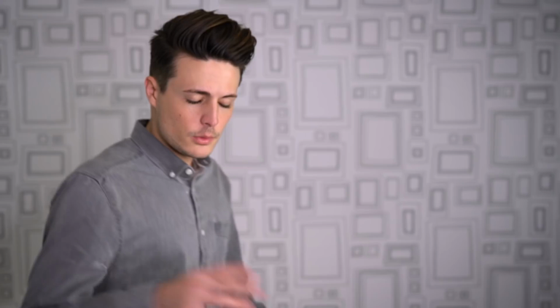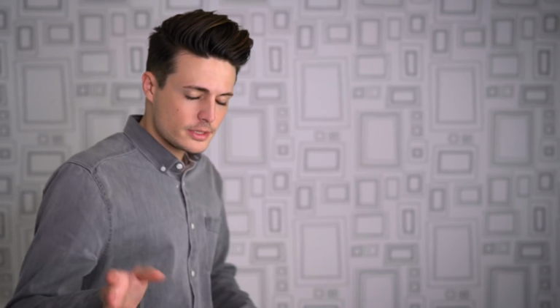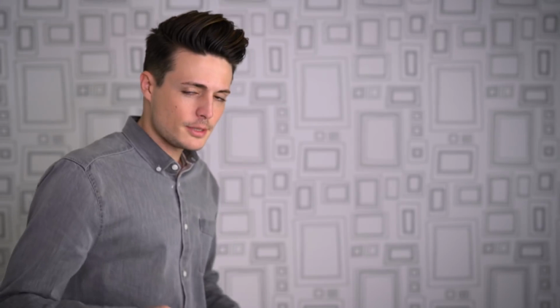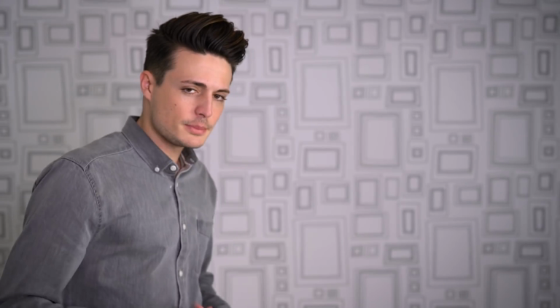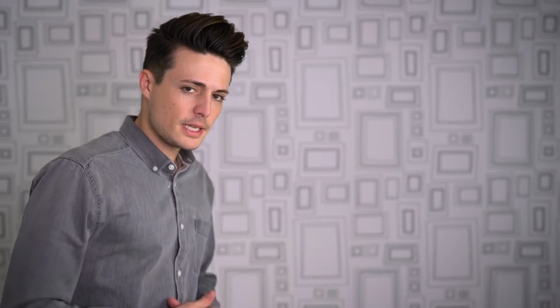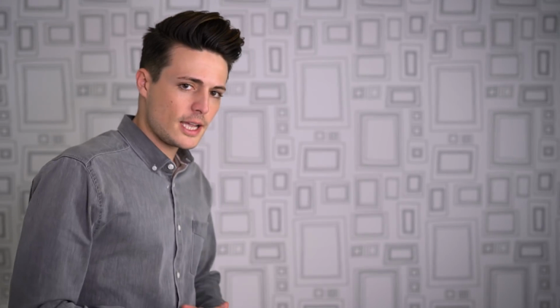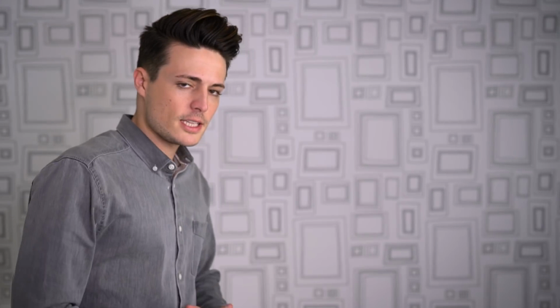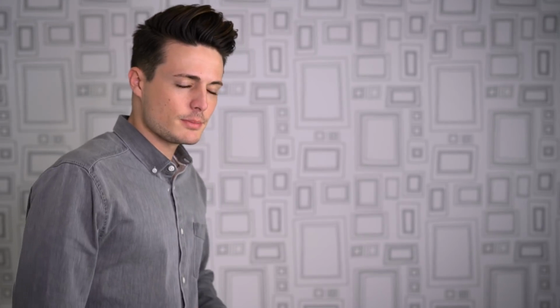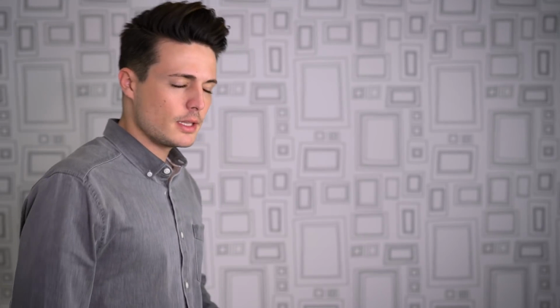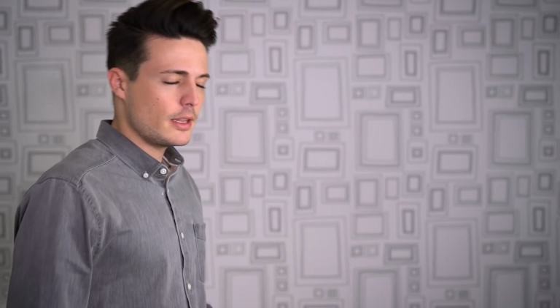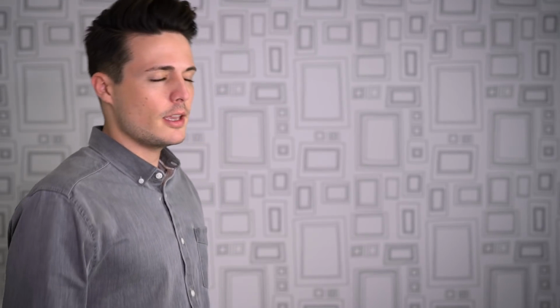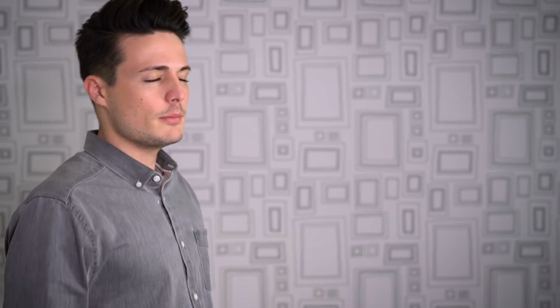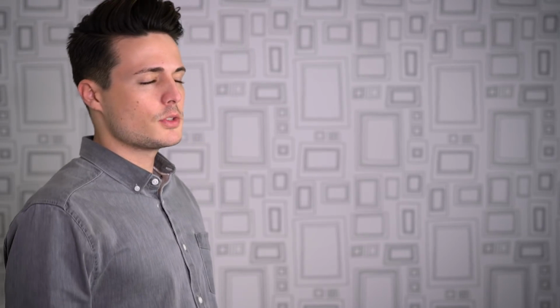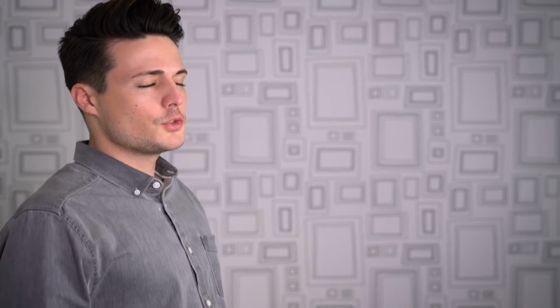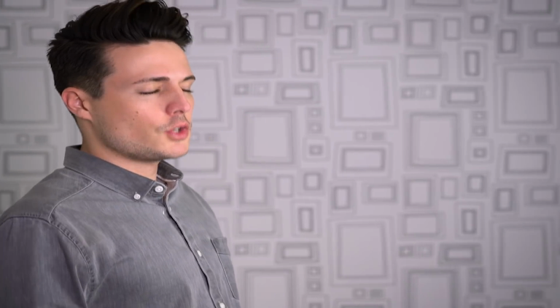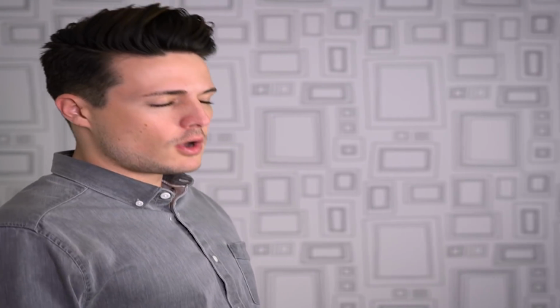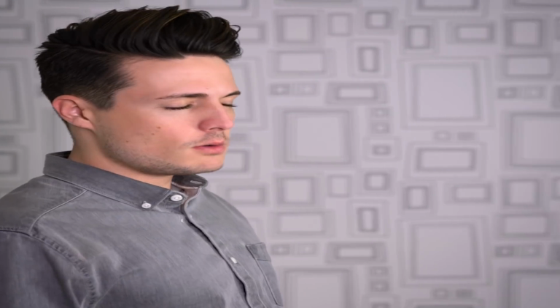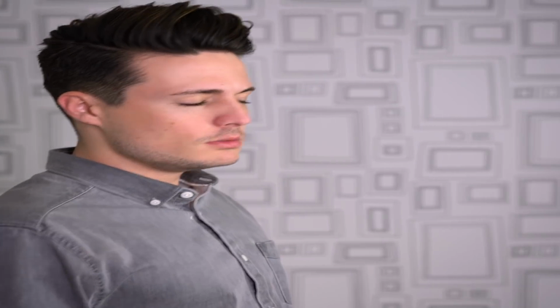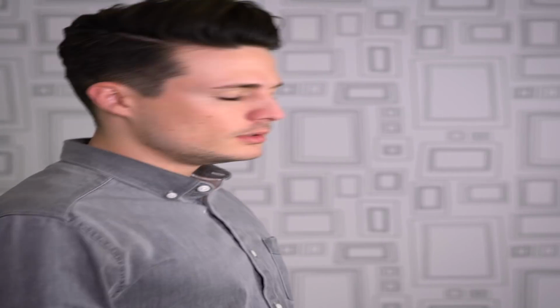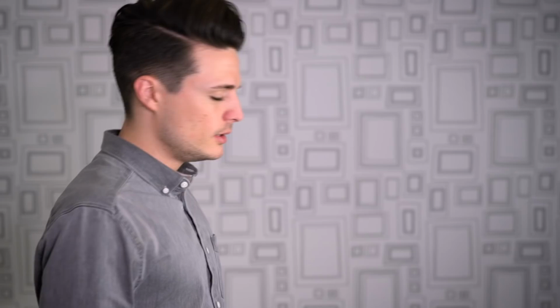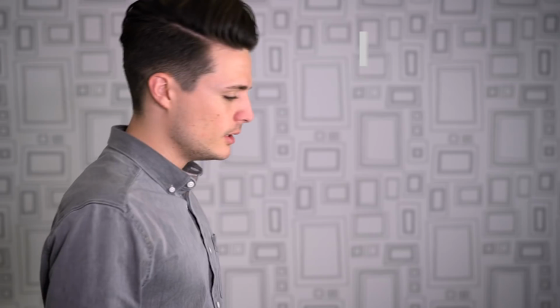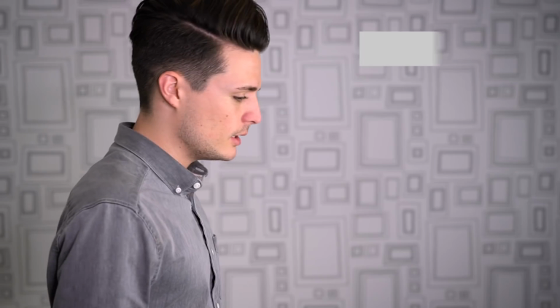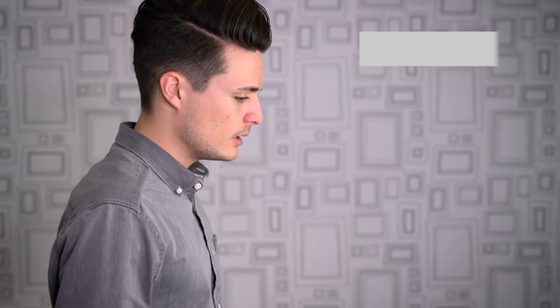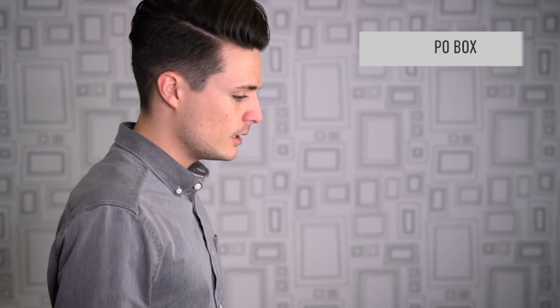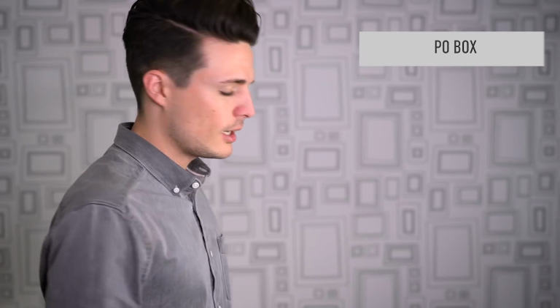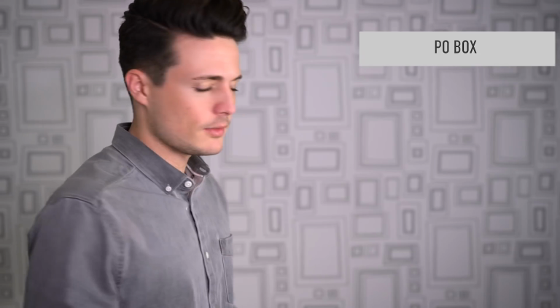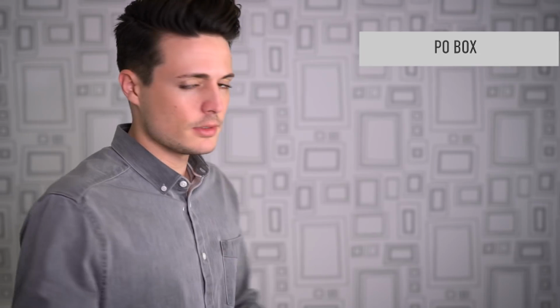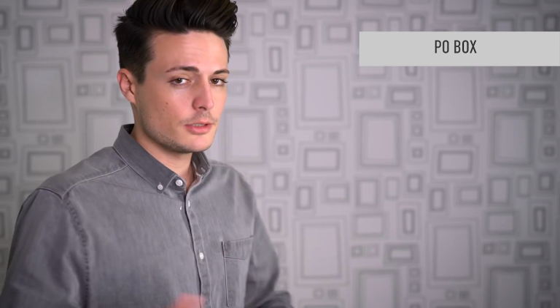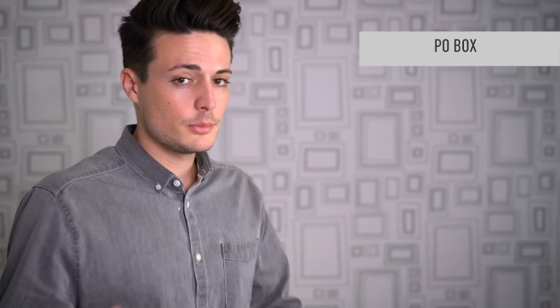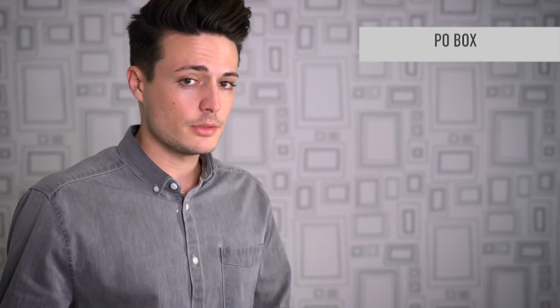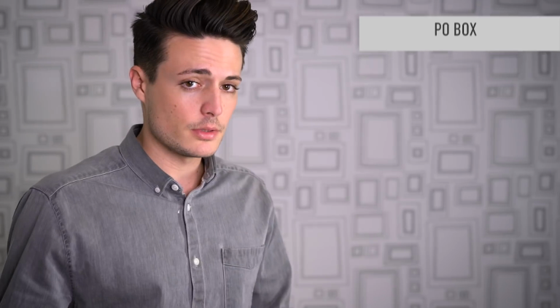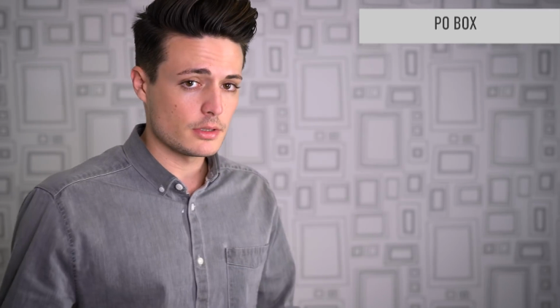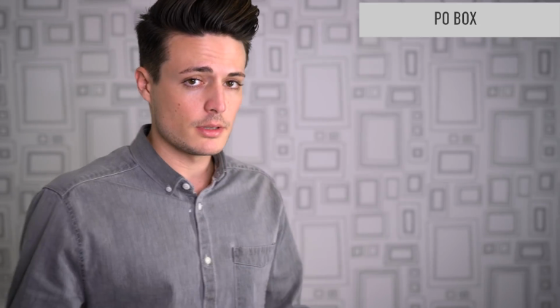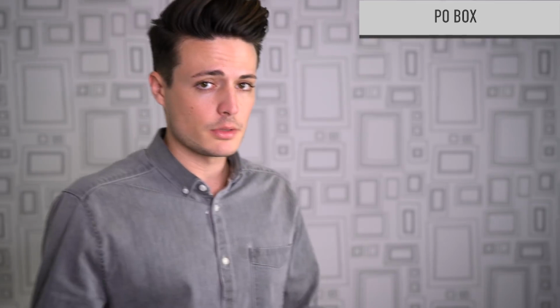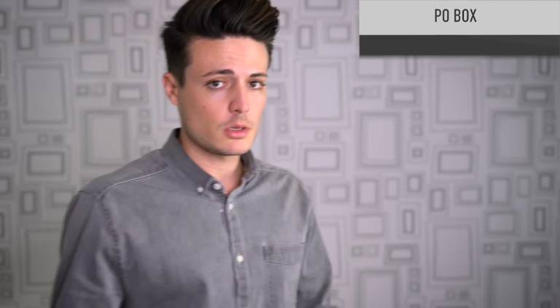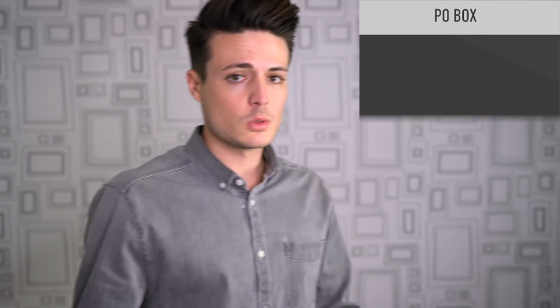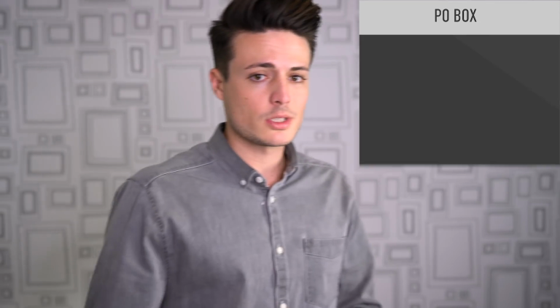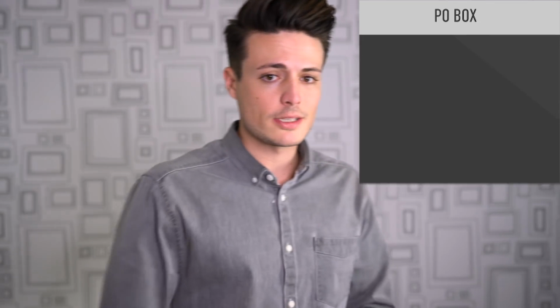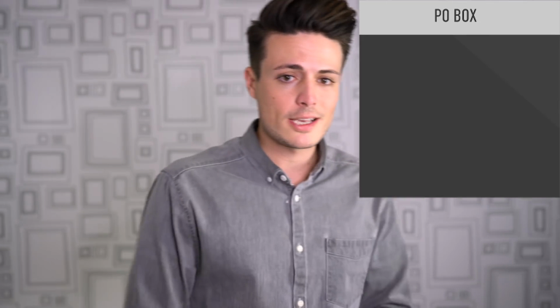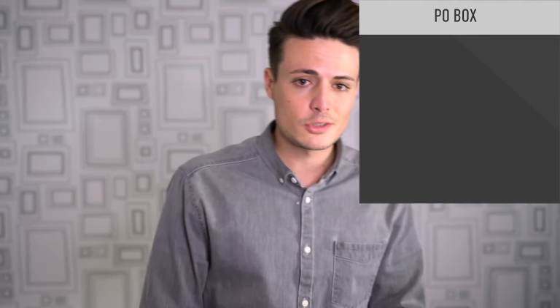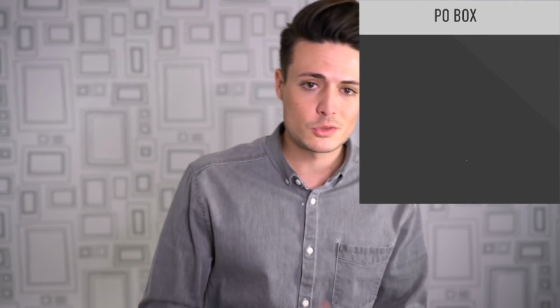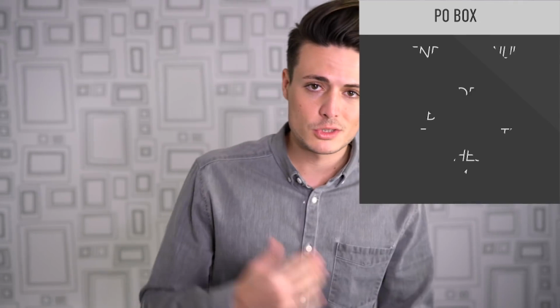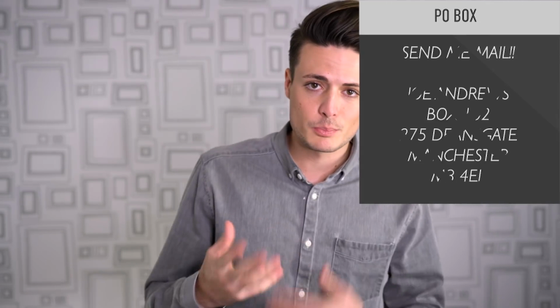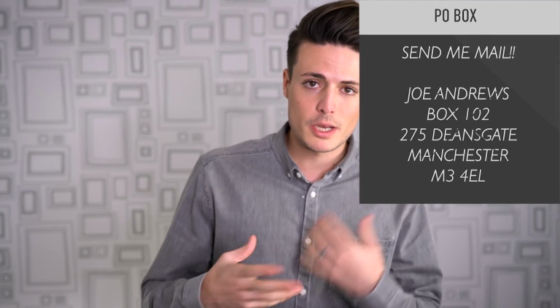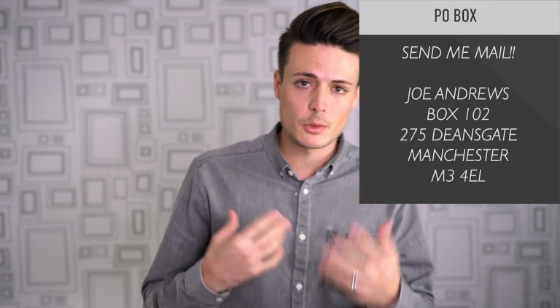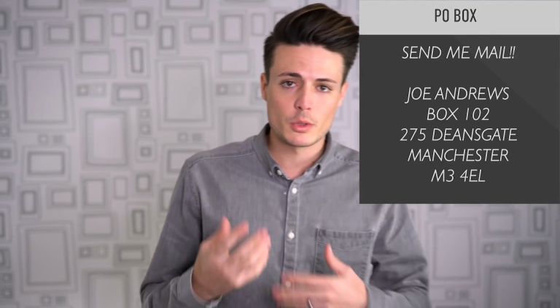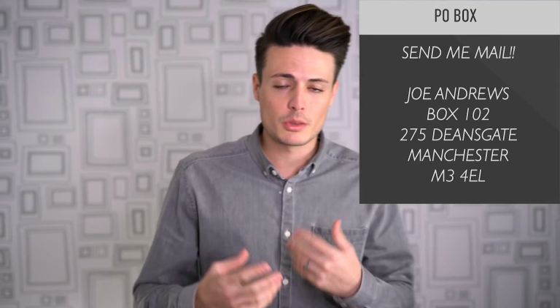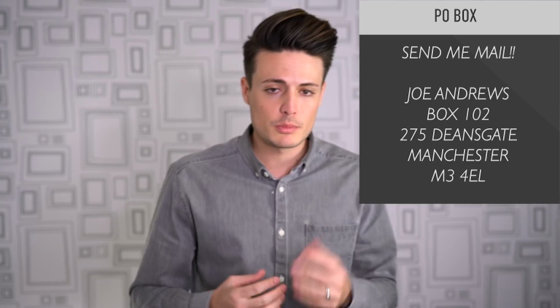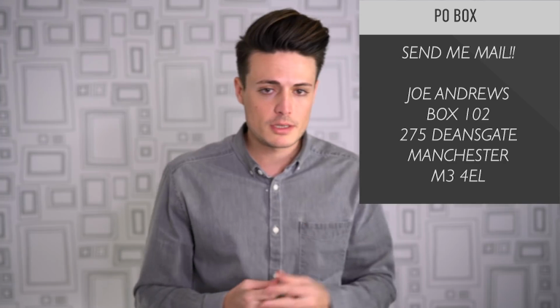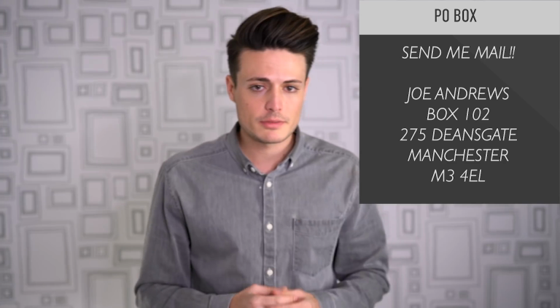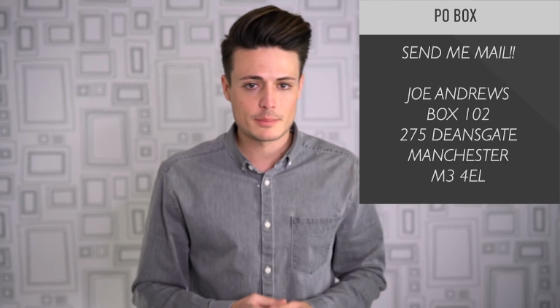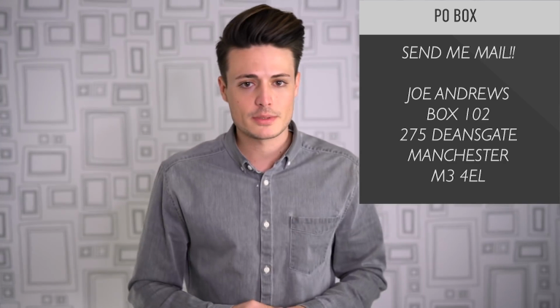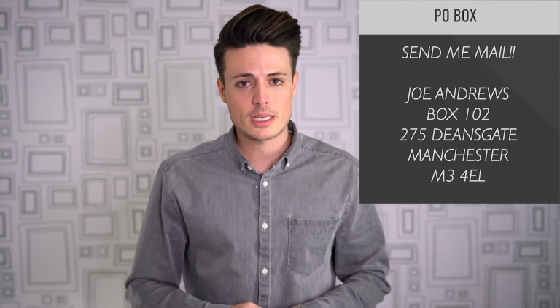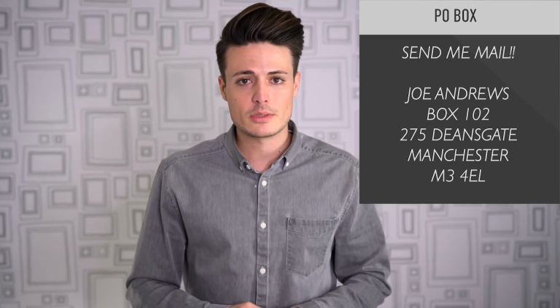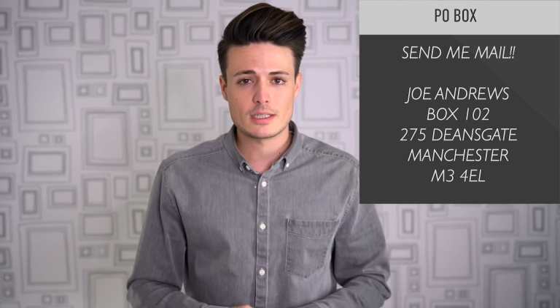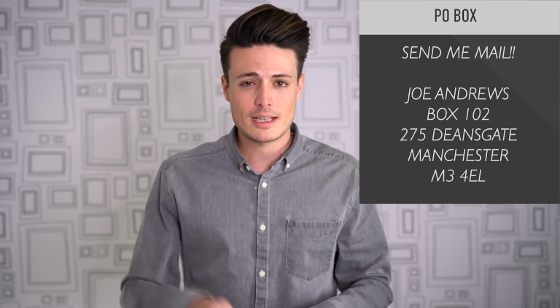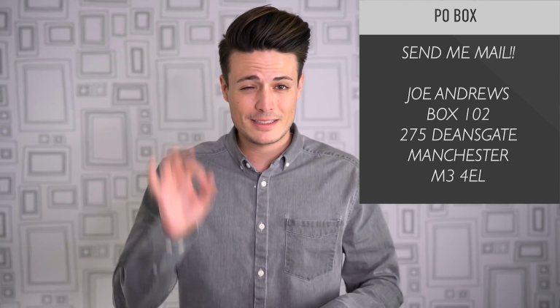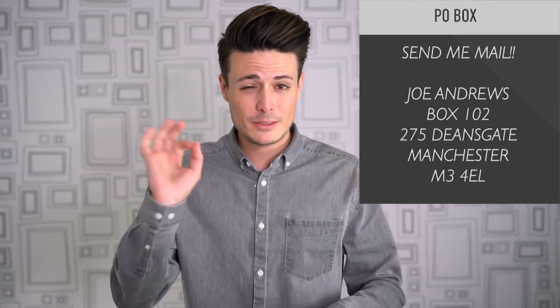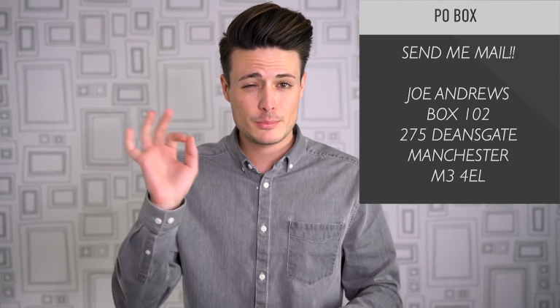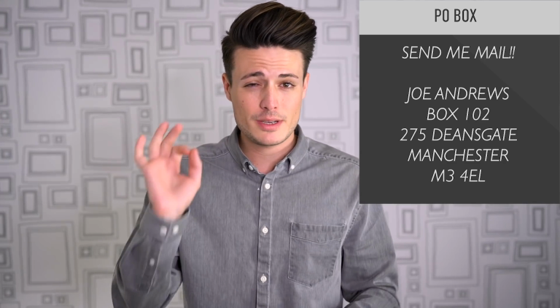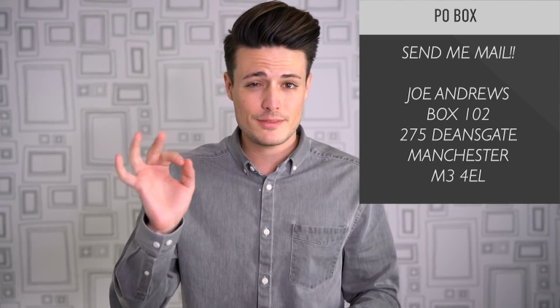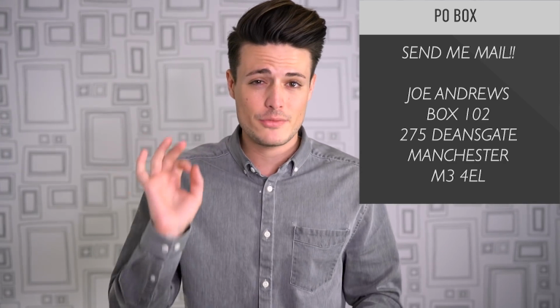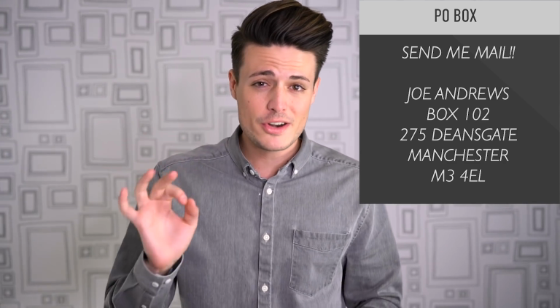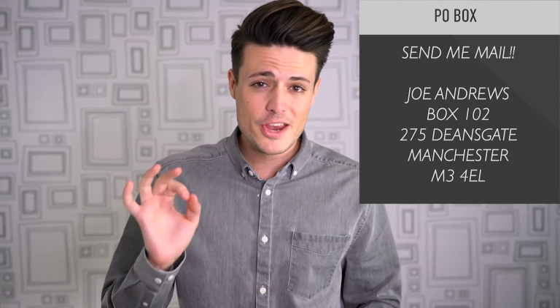What's up guys, my name's Joe. I have a little bit of a cold today, so just bear with me if I'm sounding a little bit funny.